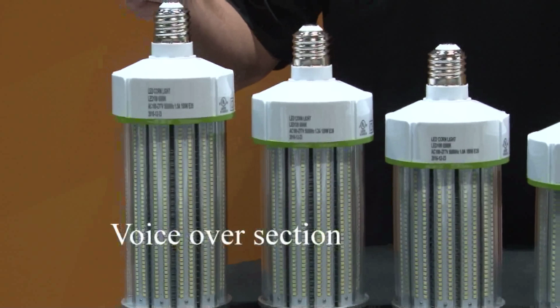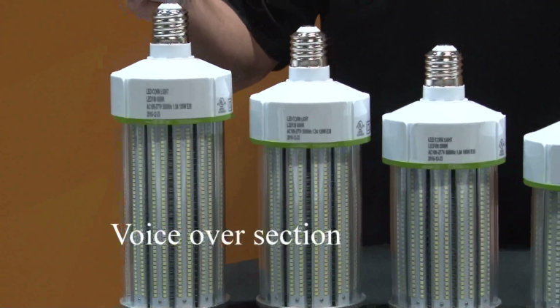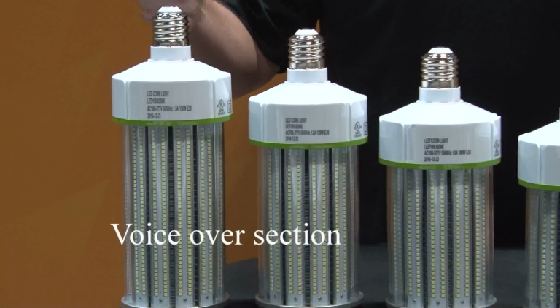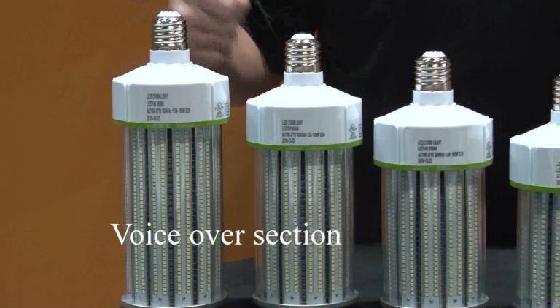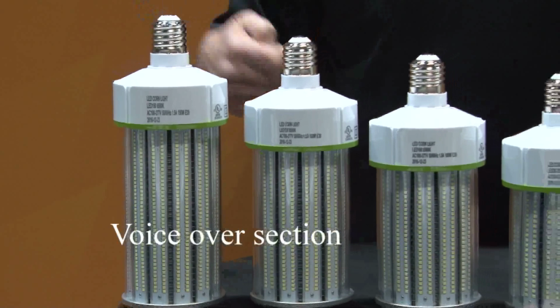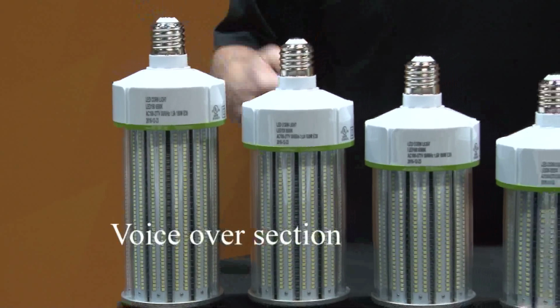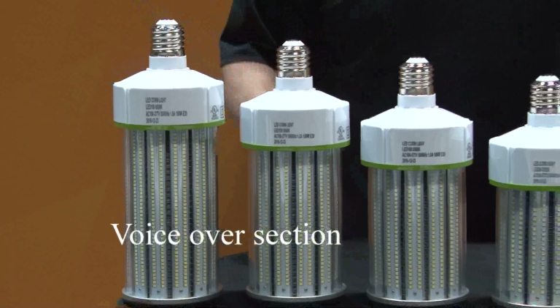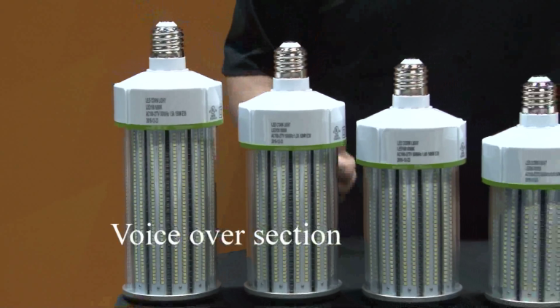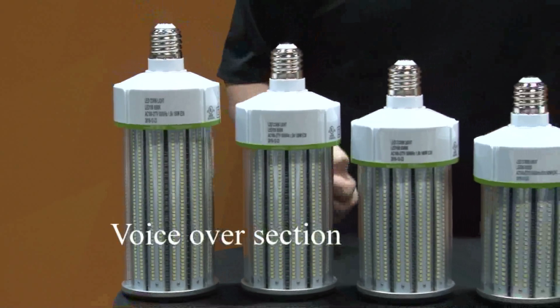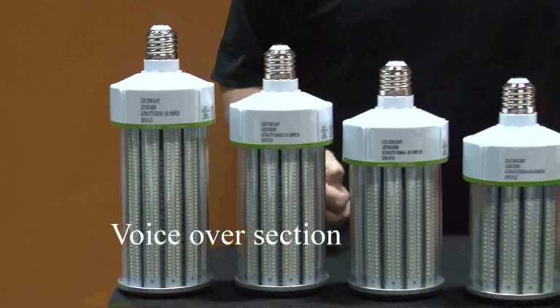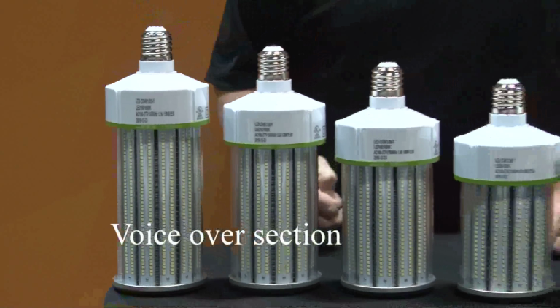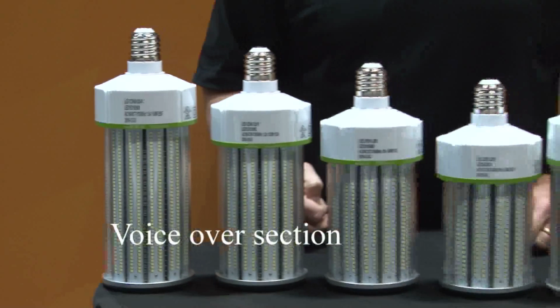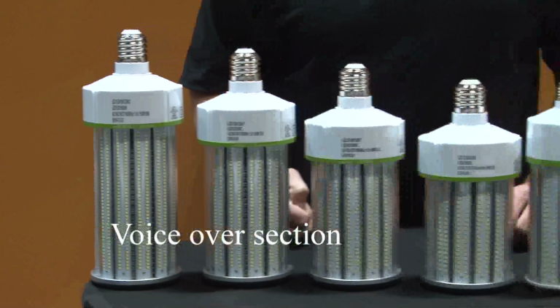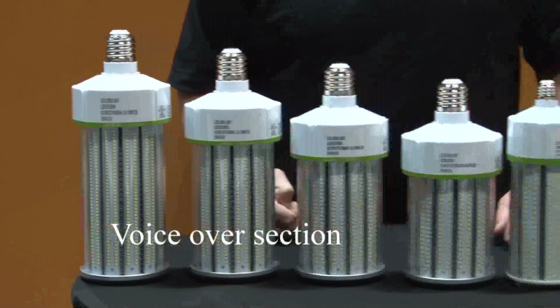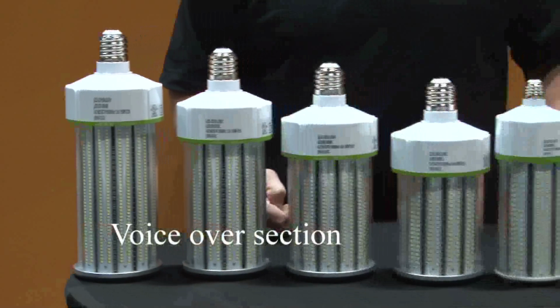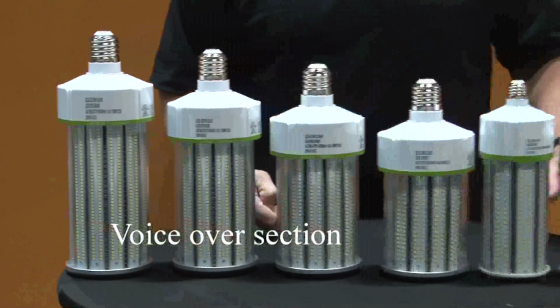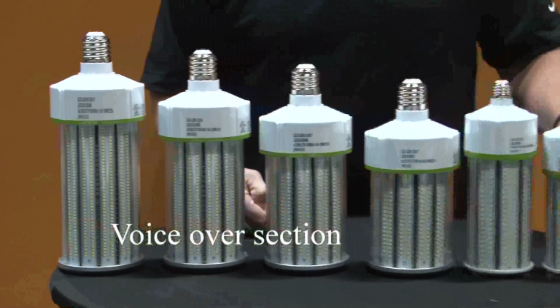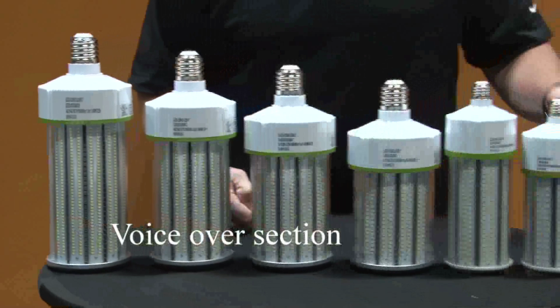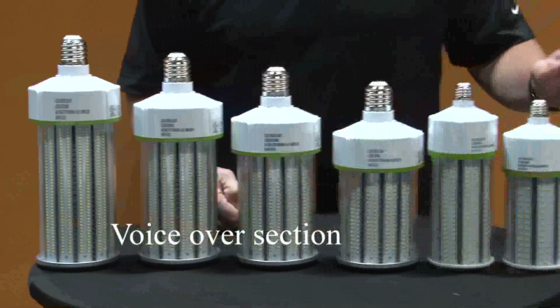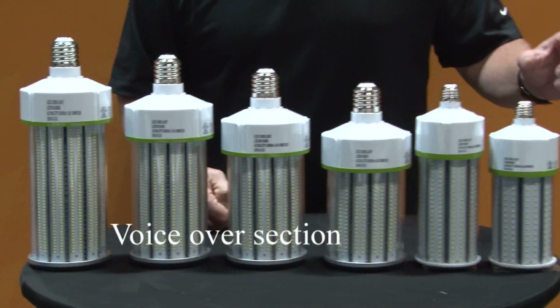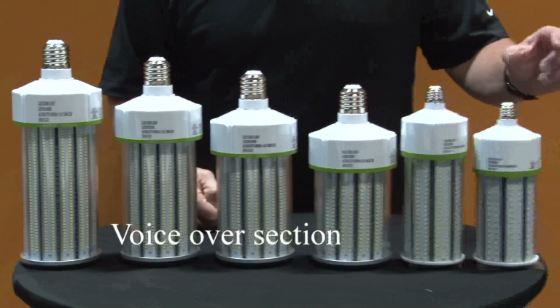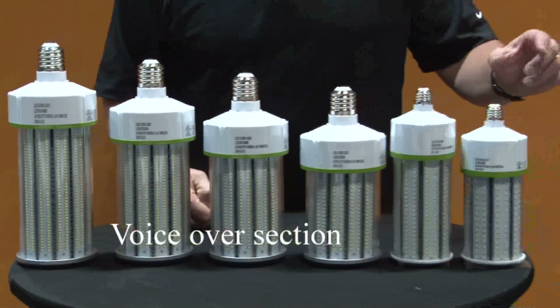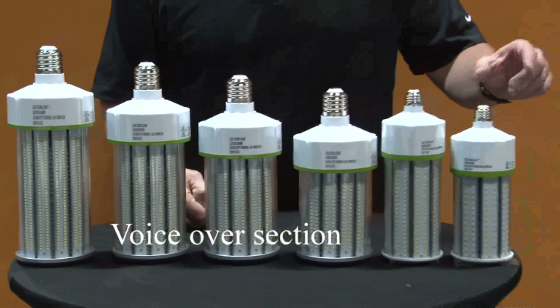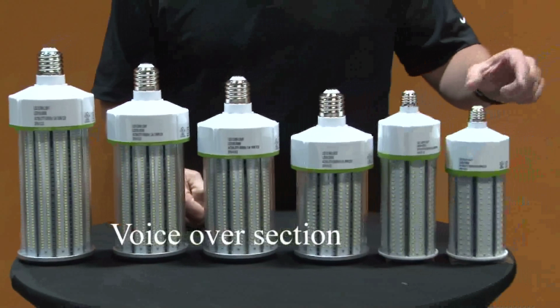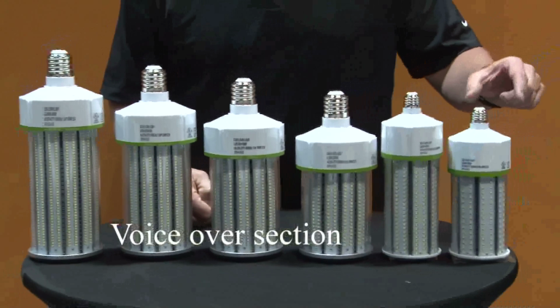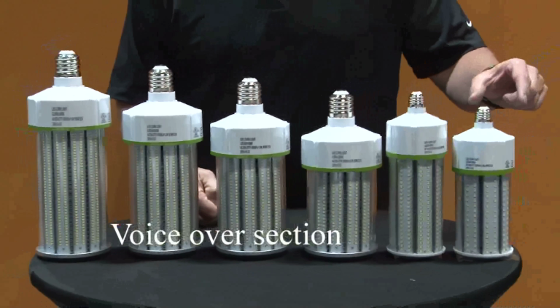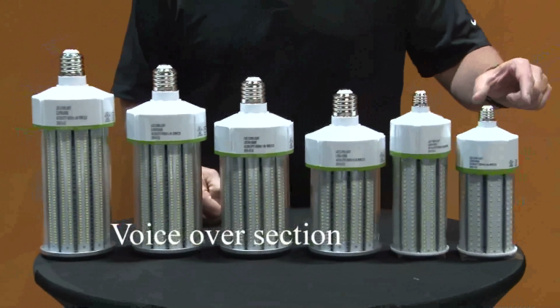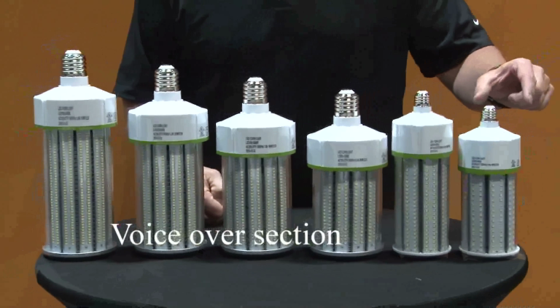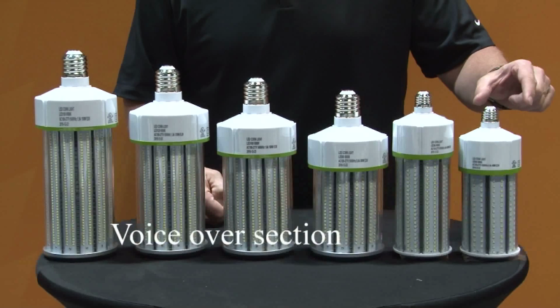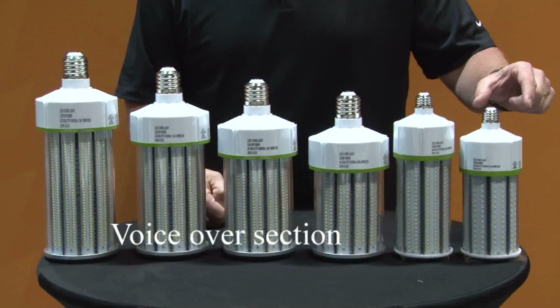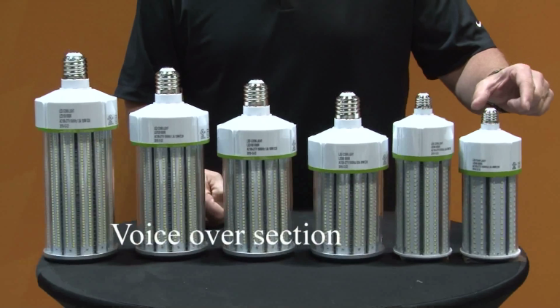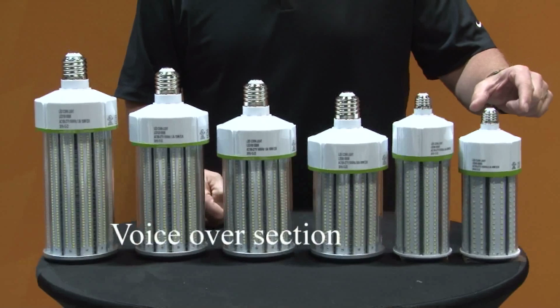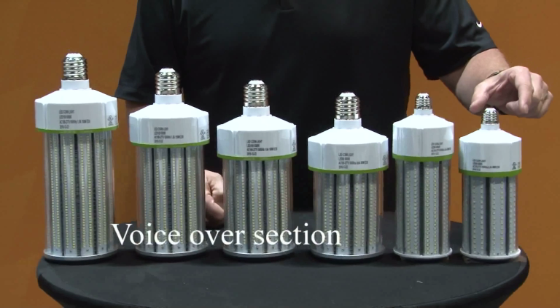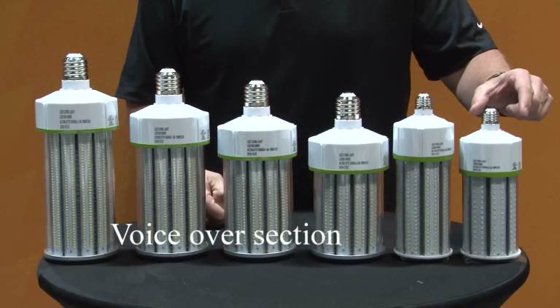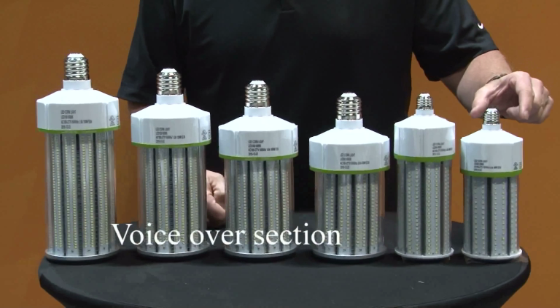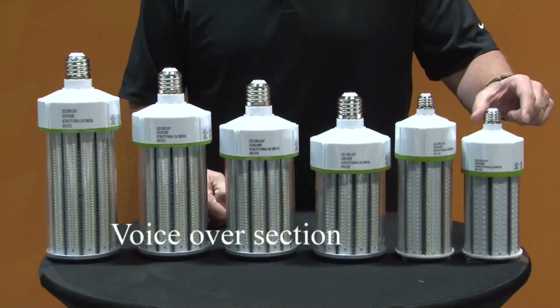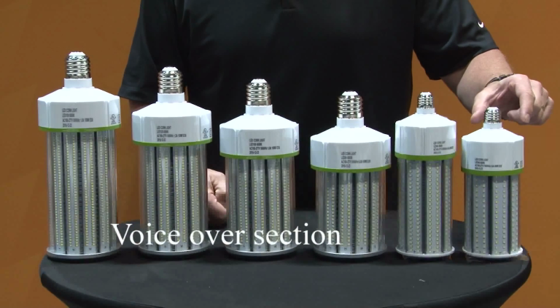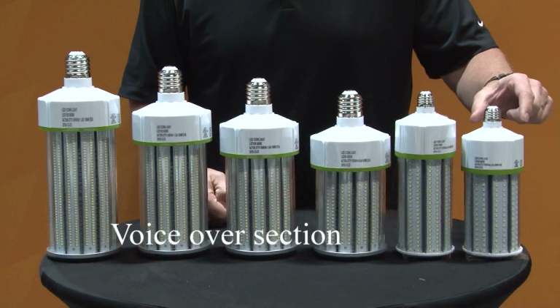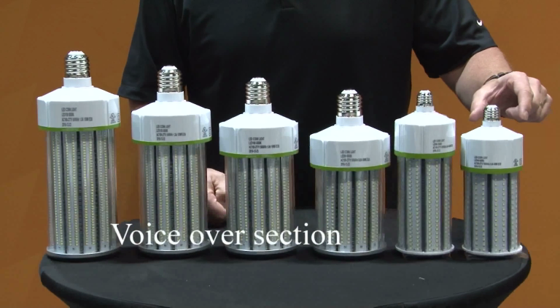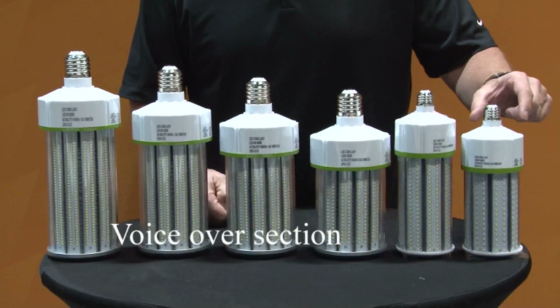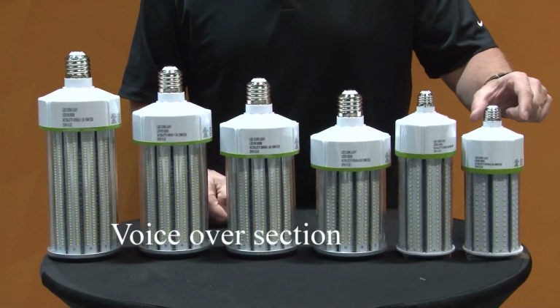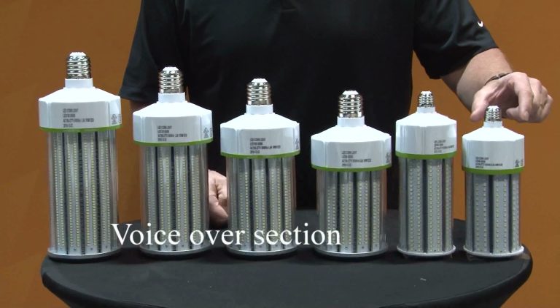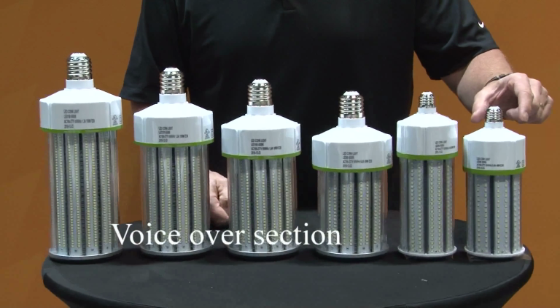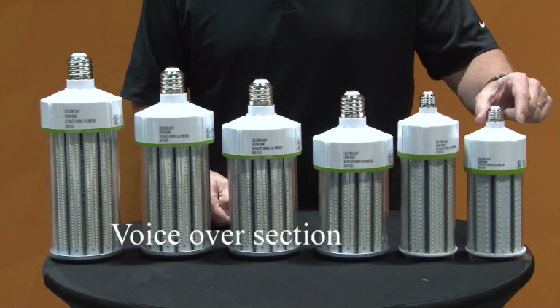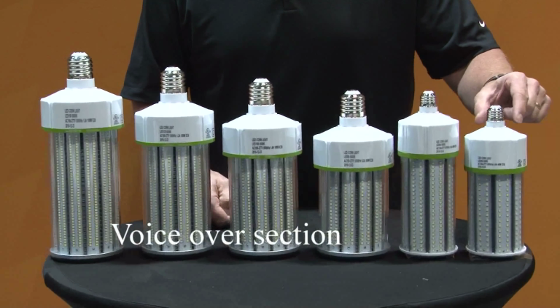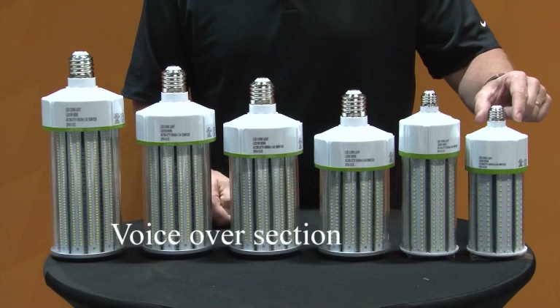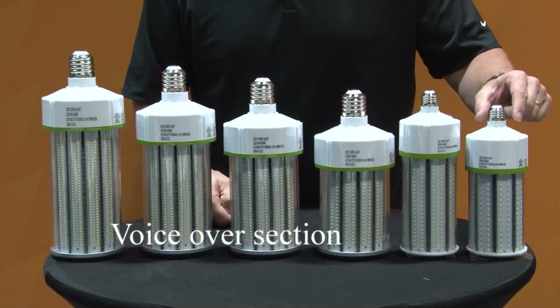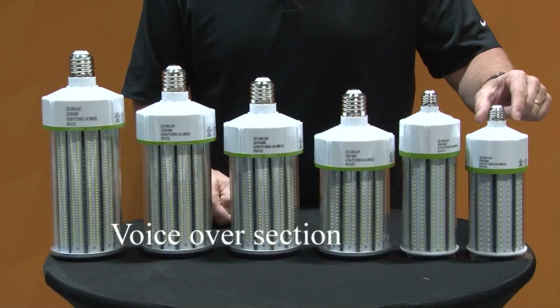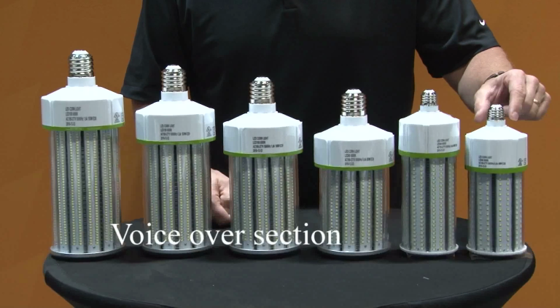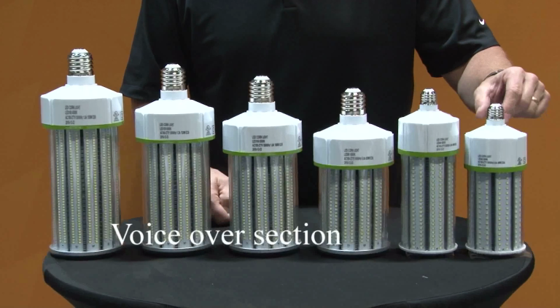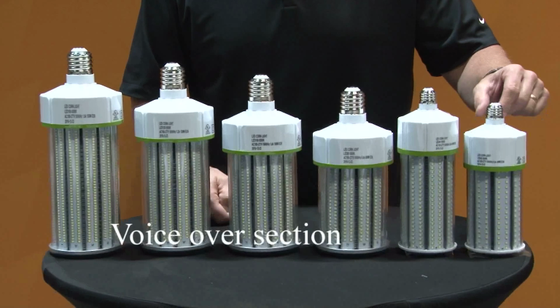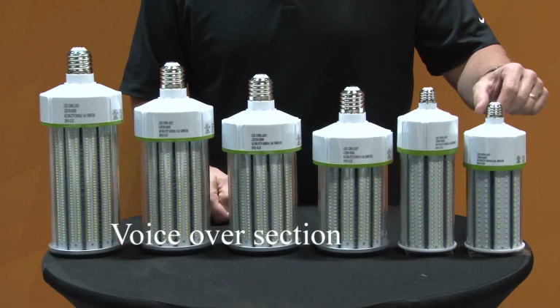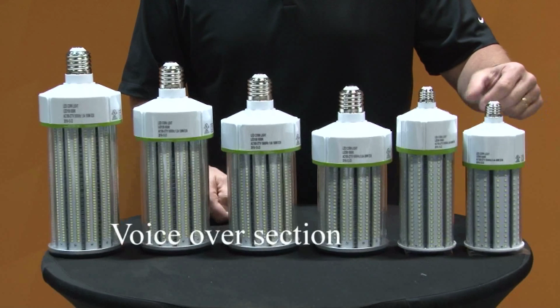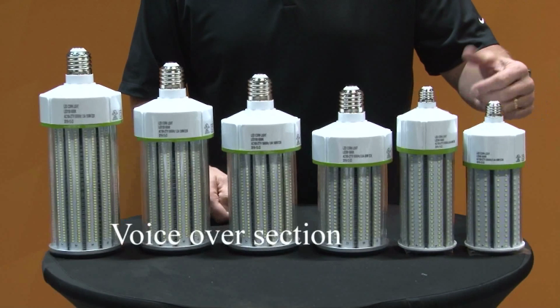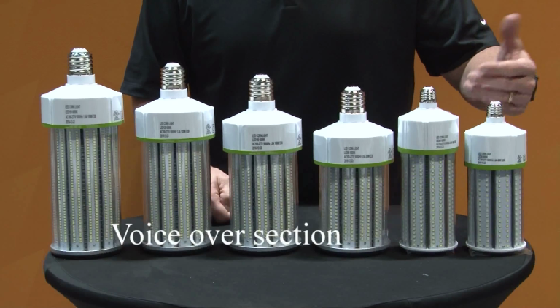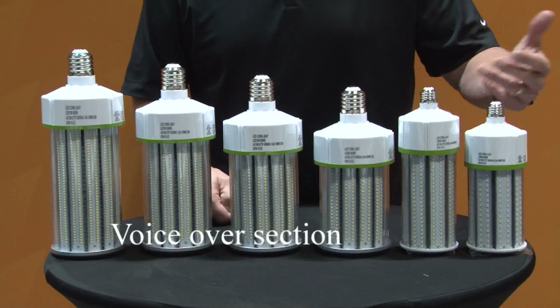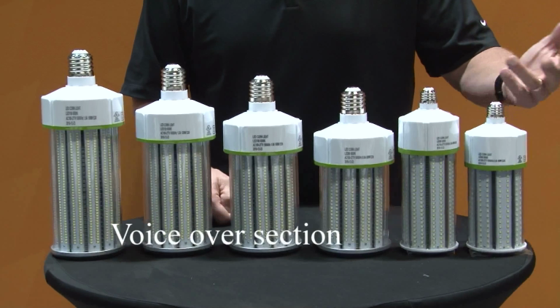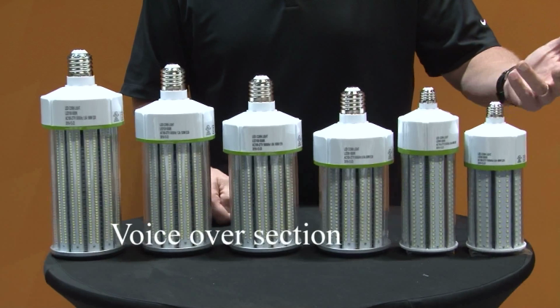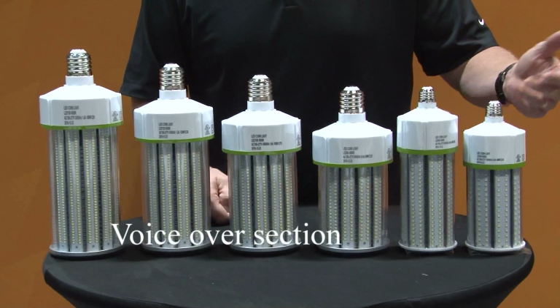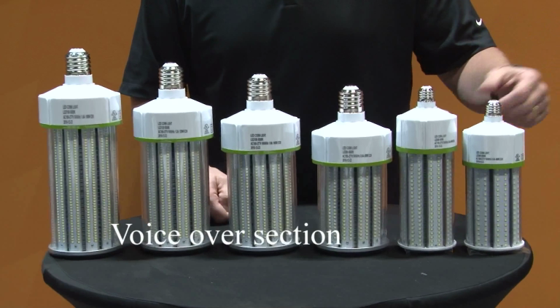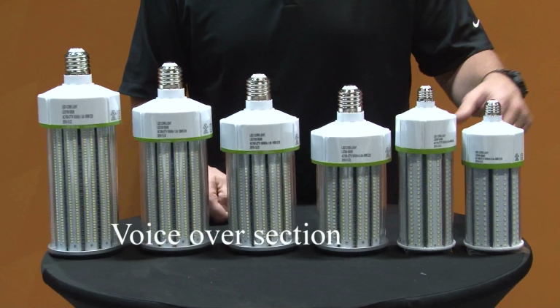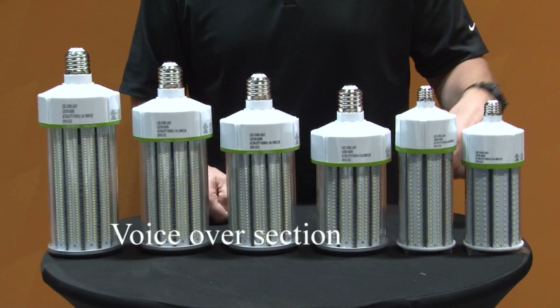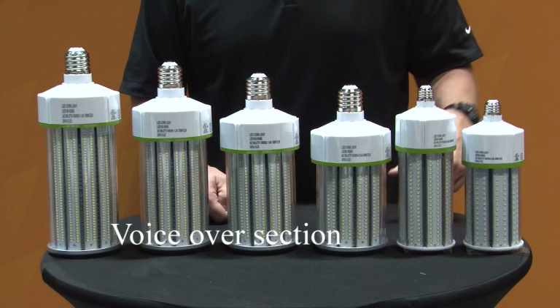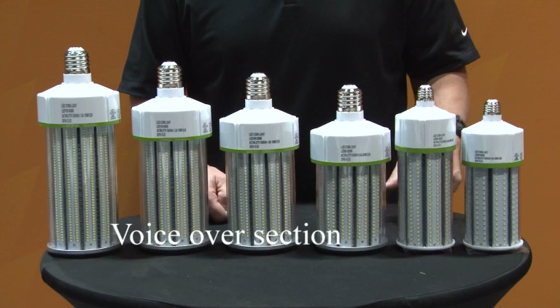Each of these lamps has a lumen output that is 10 times.